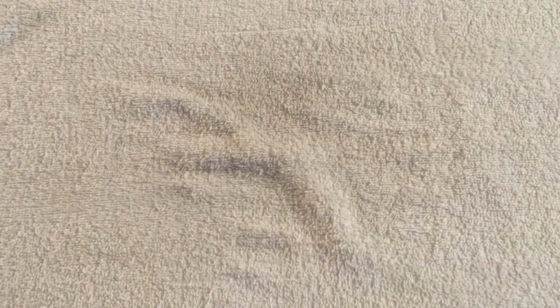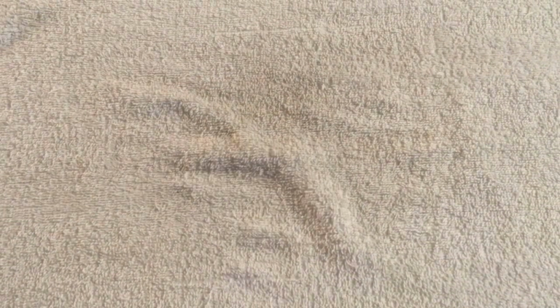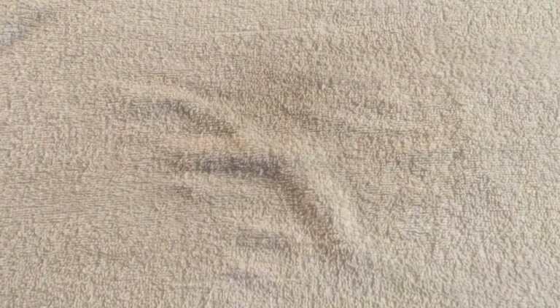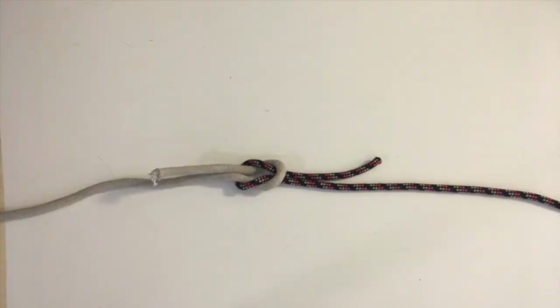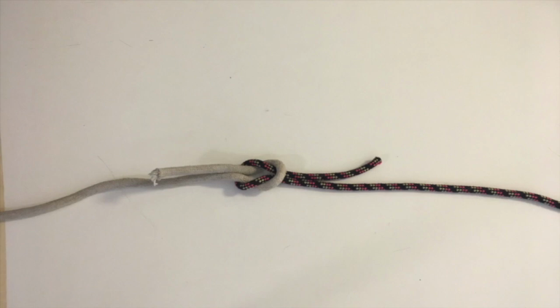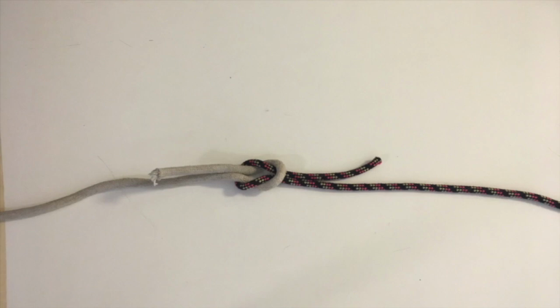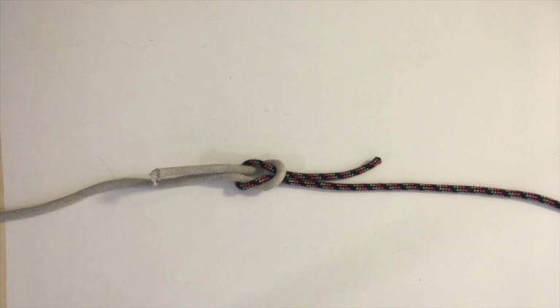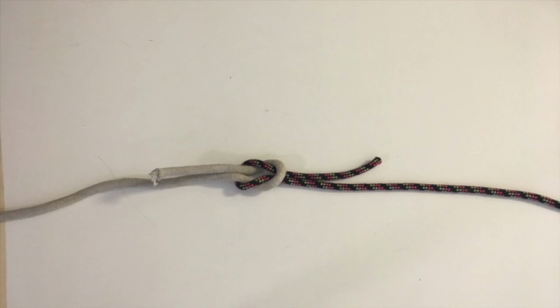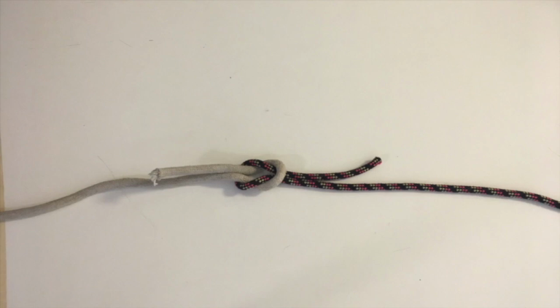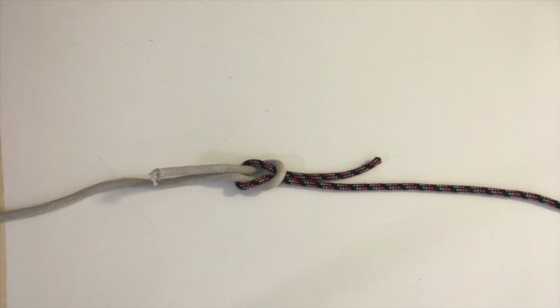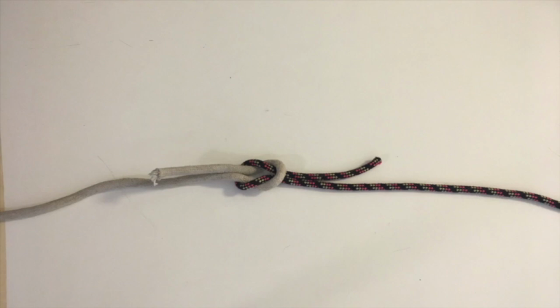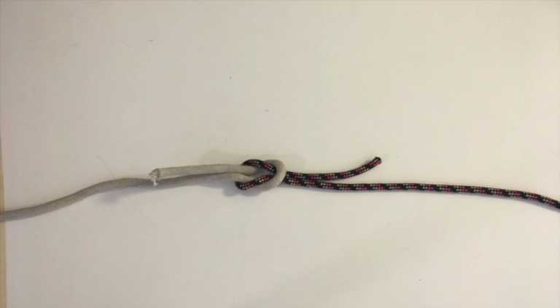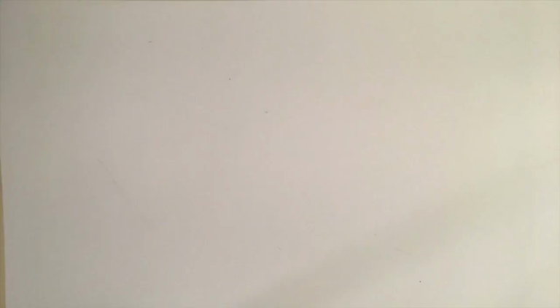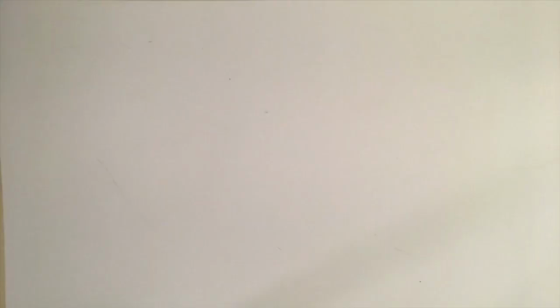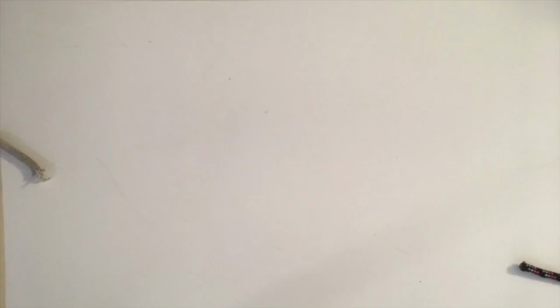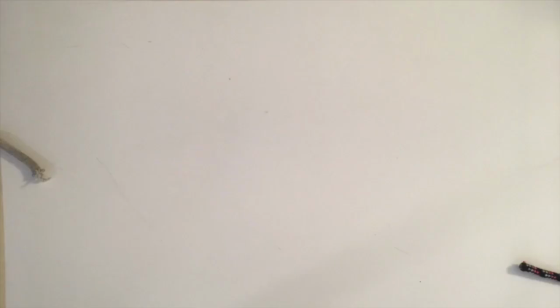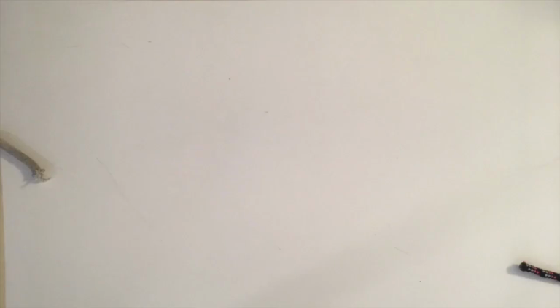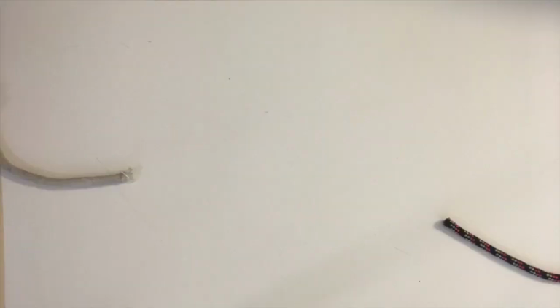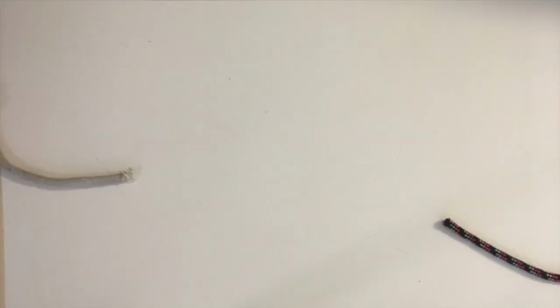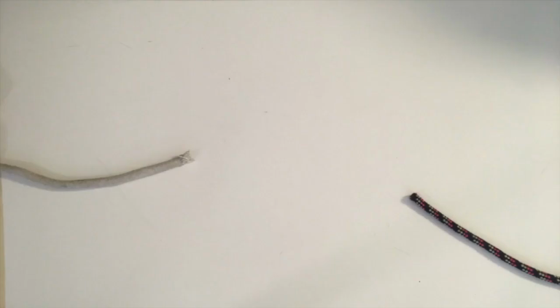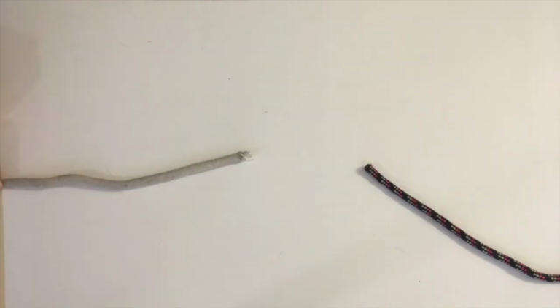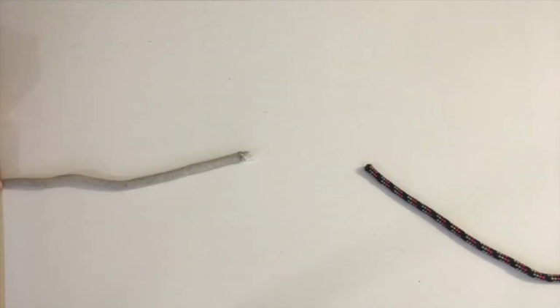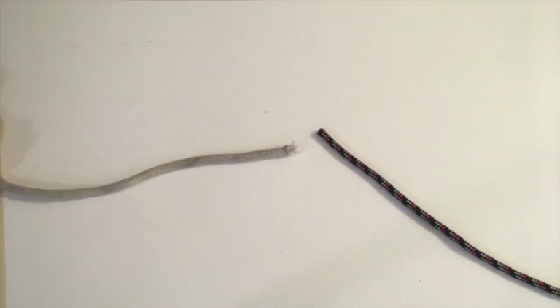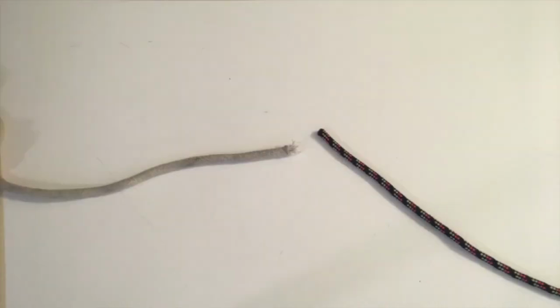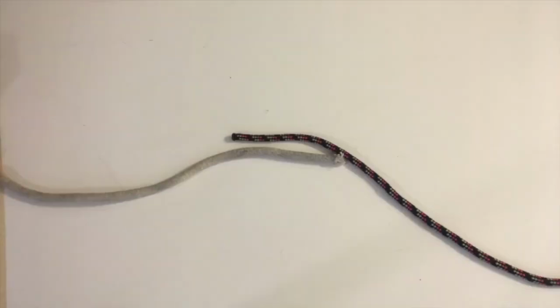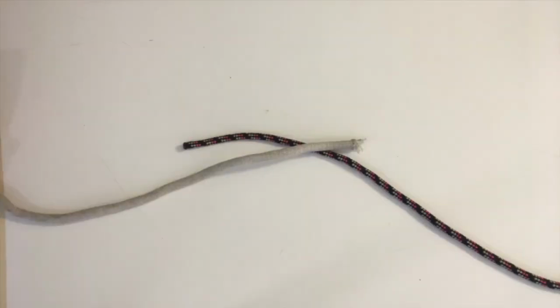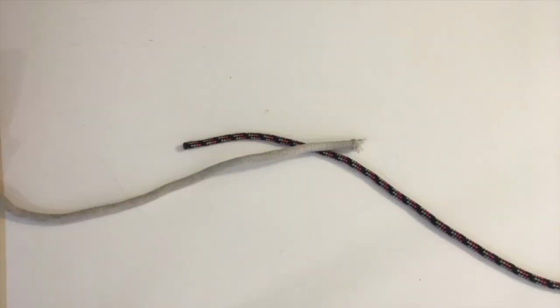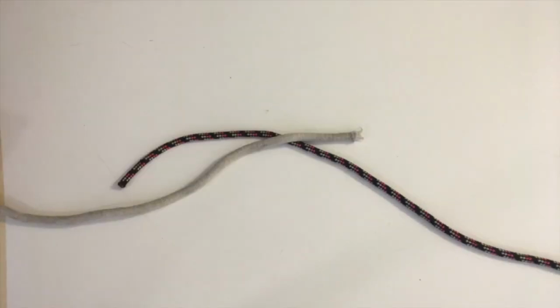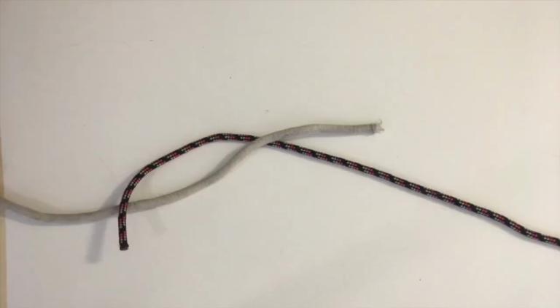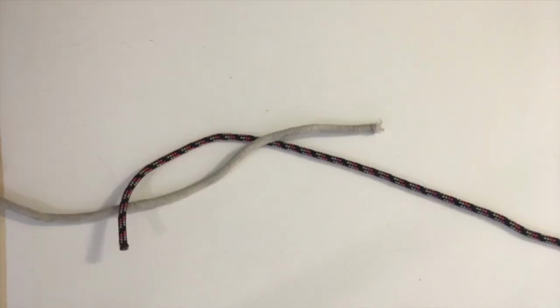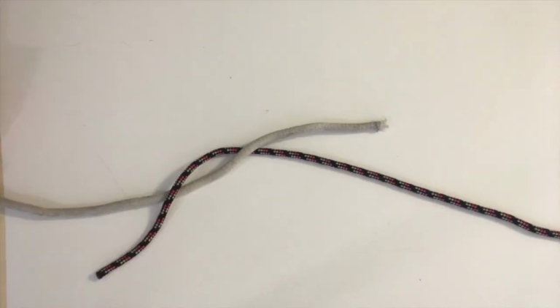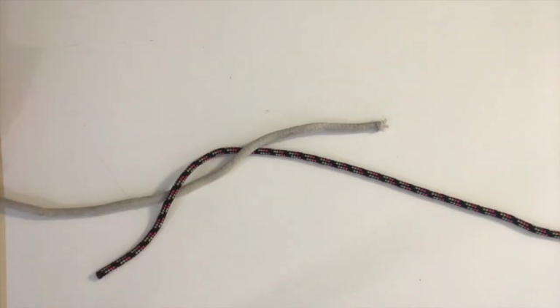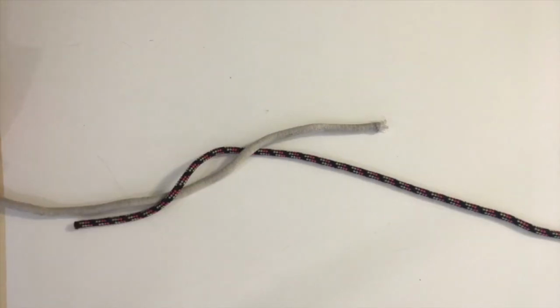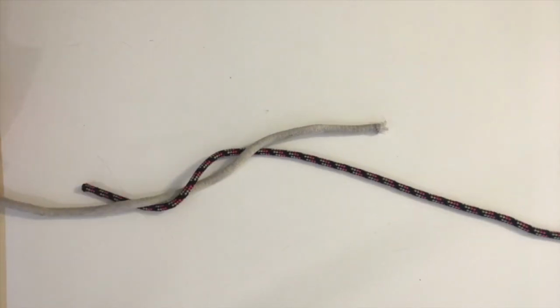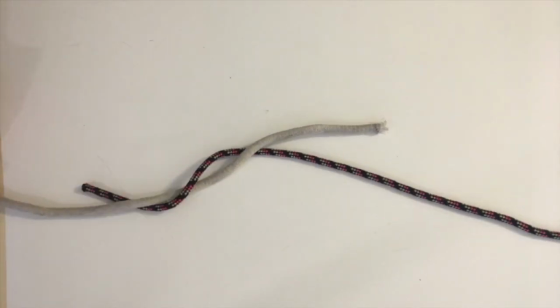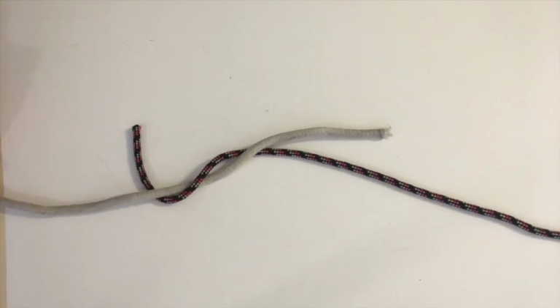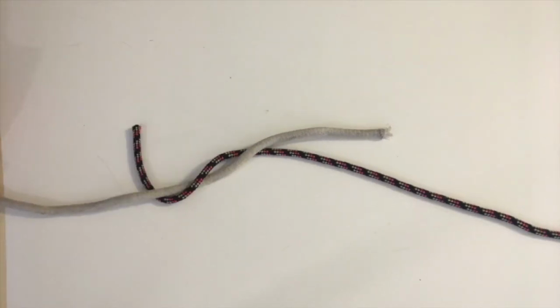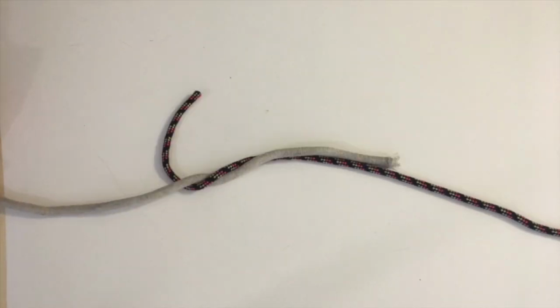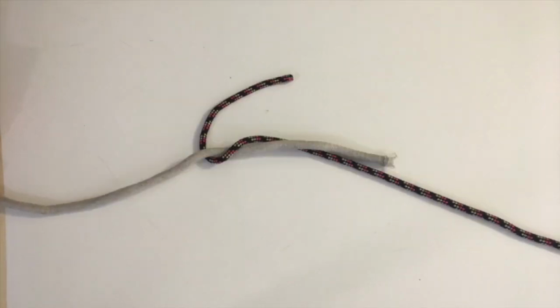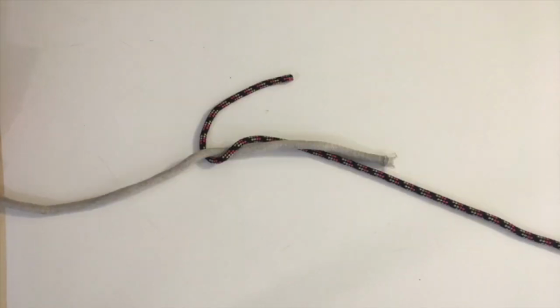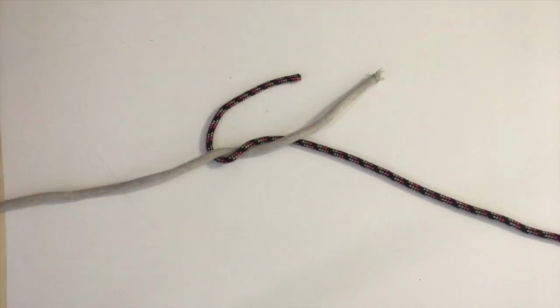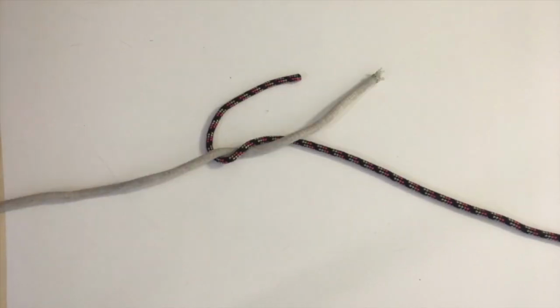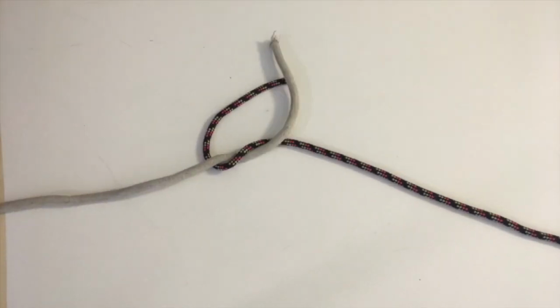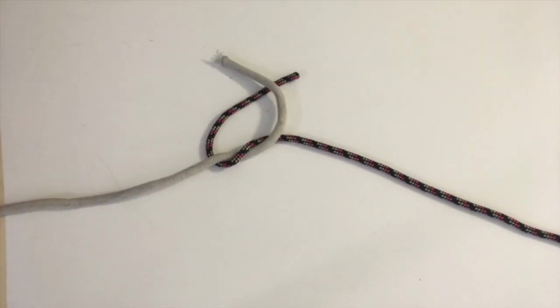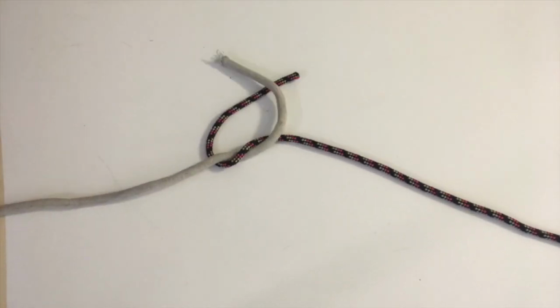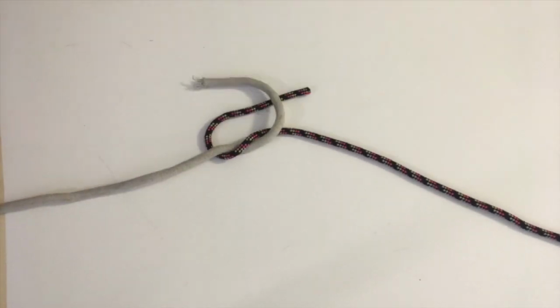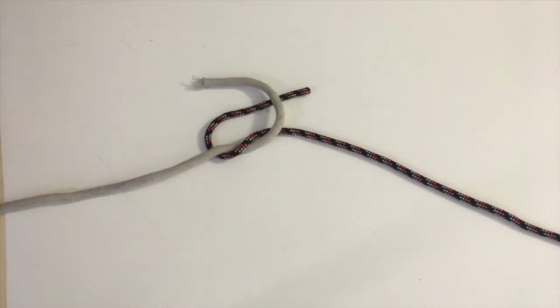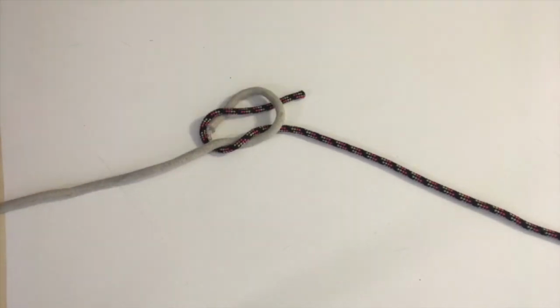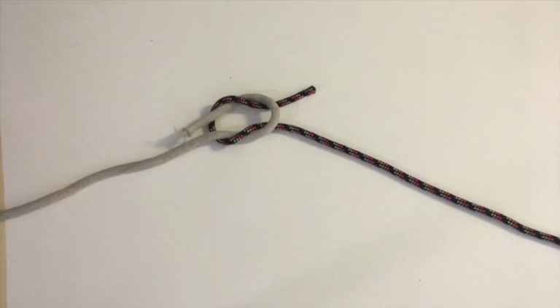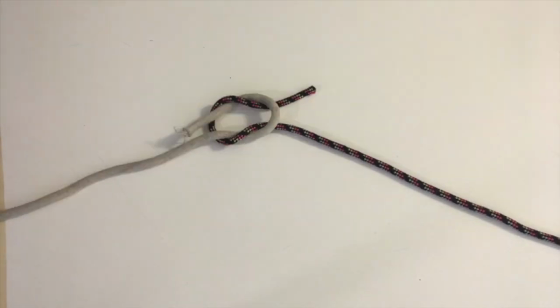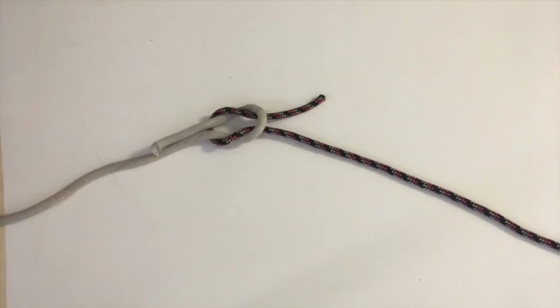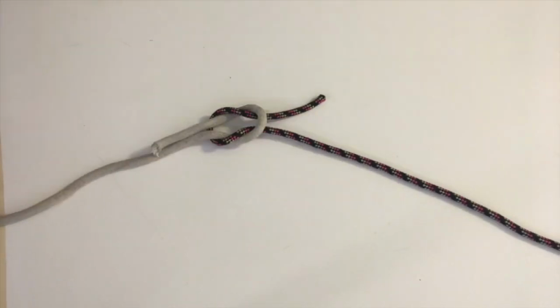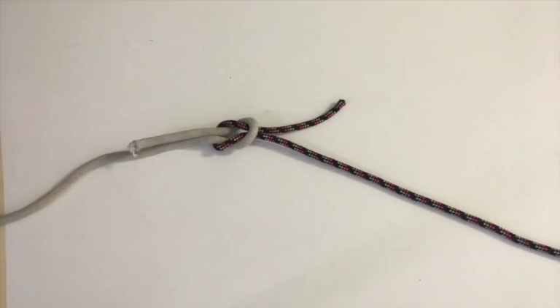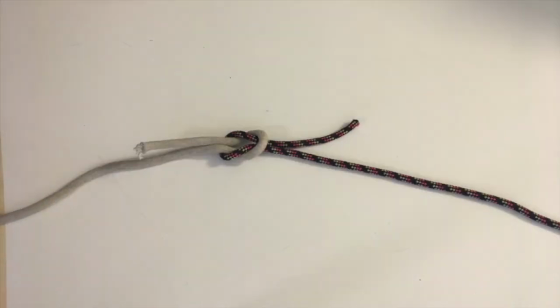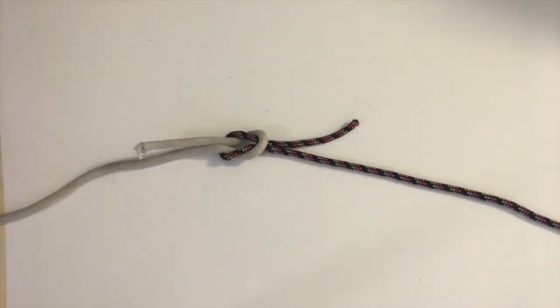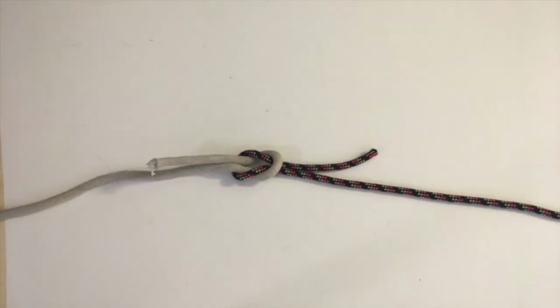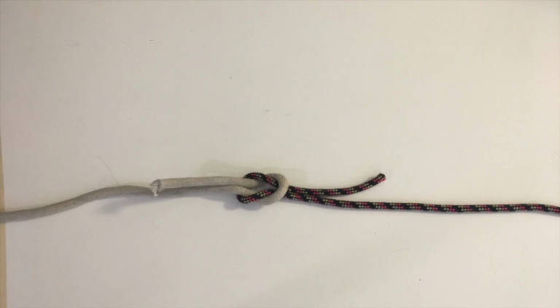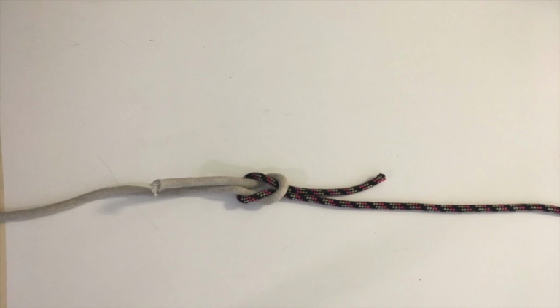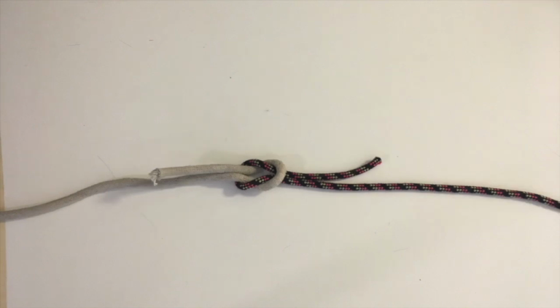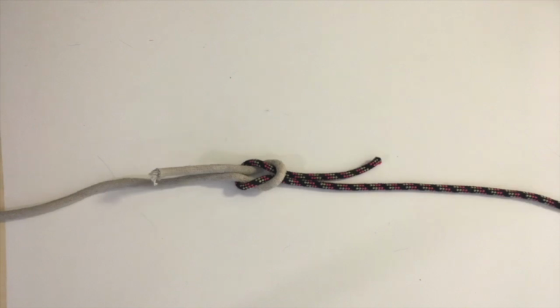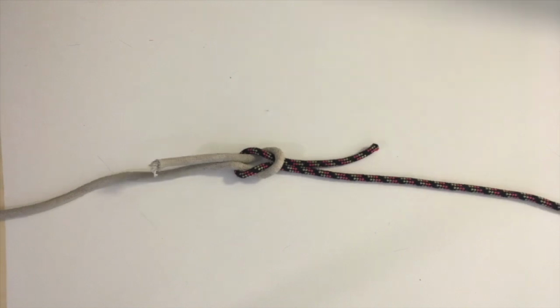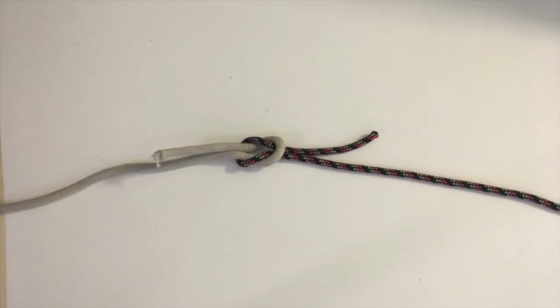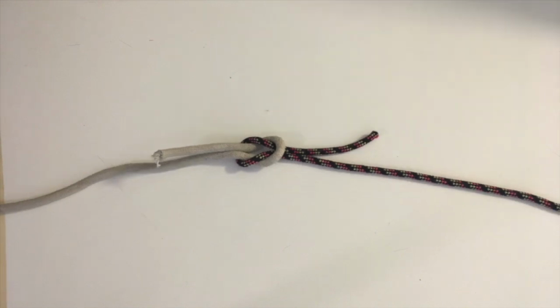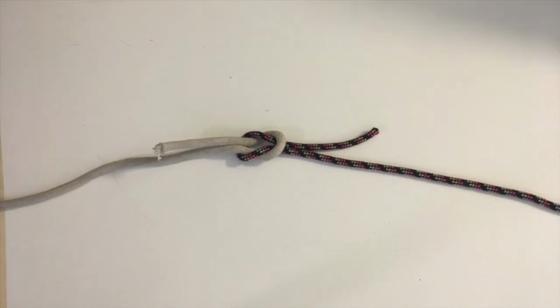The square knot: start with both working ends in each hand and go right over left, then left over right.